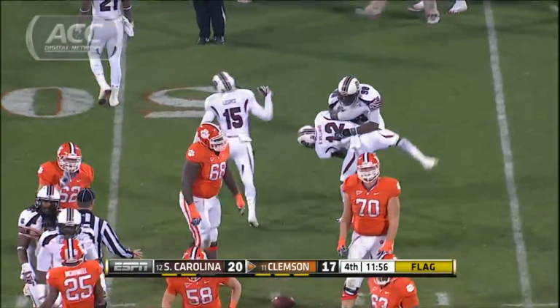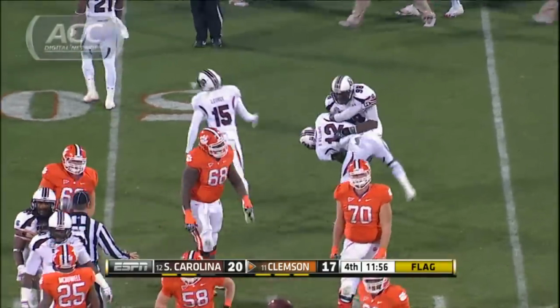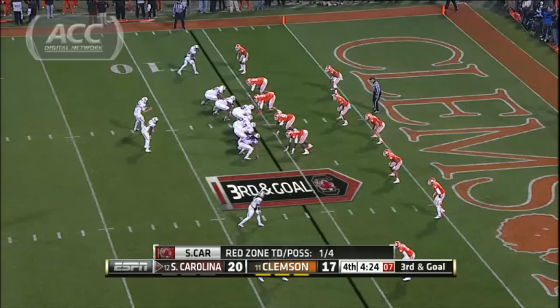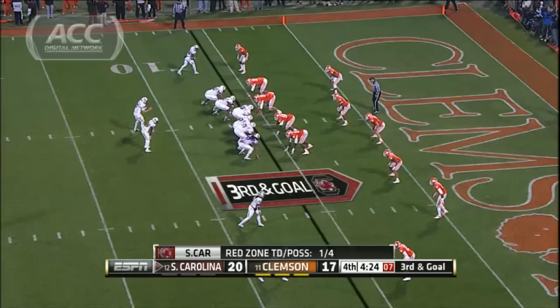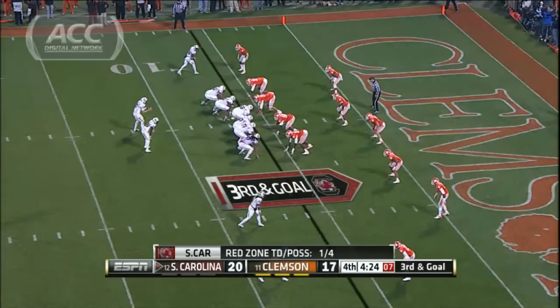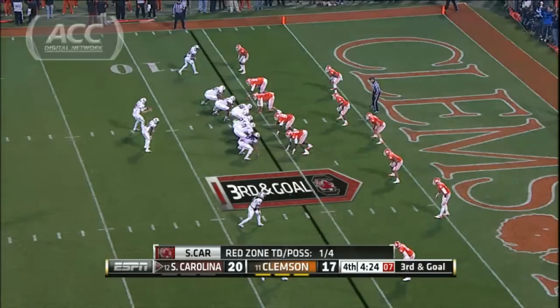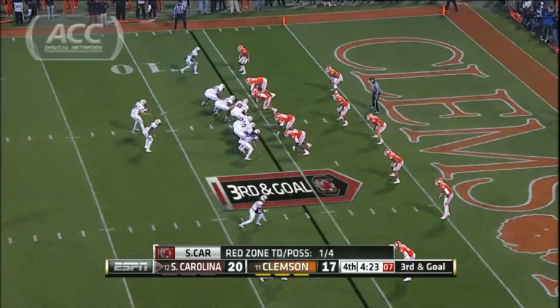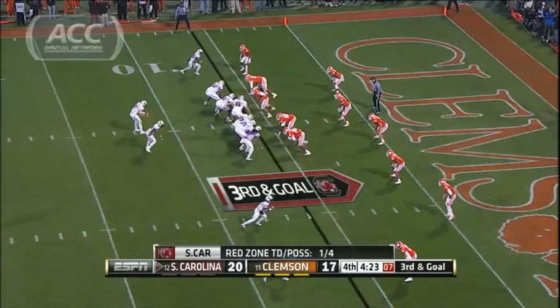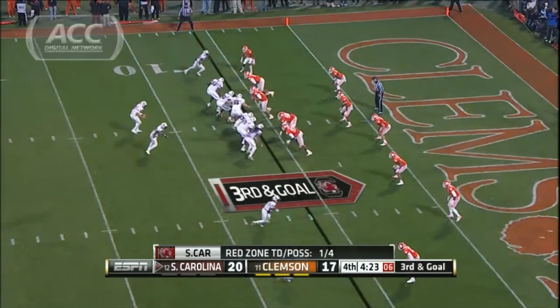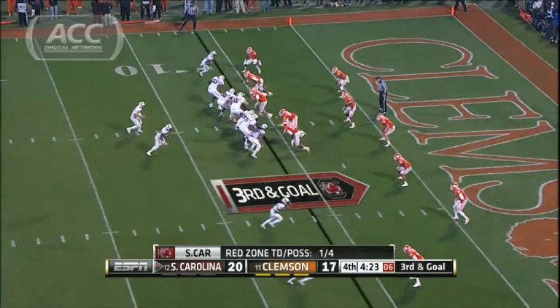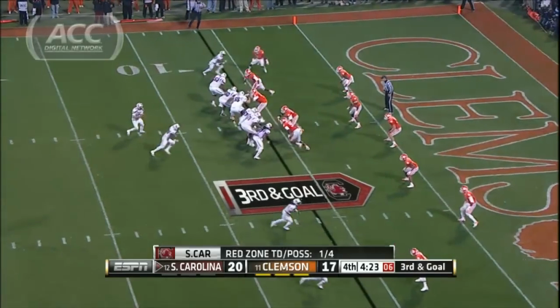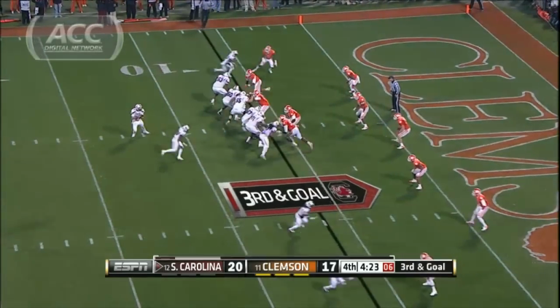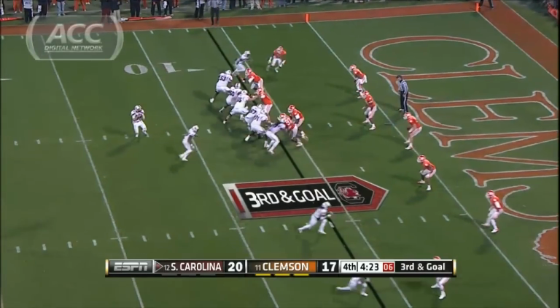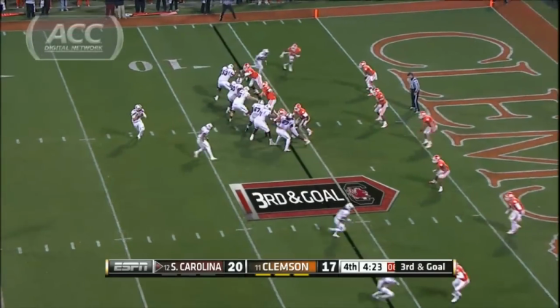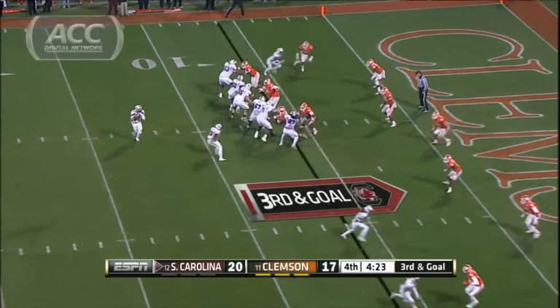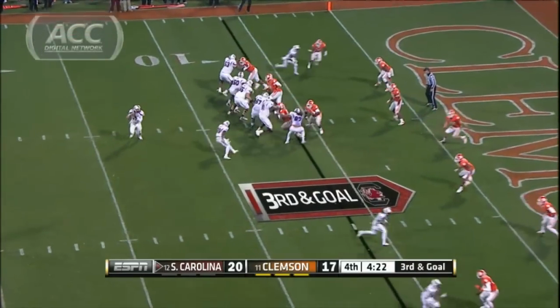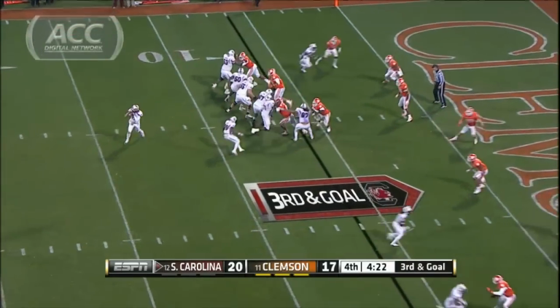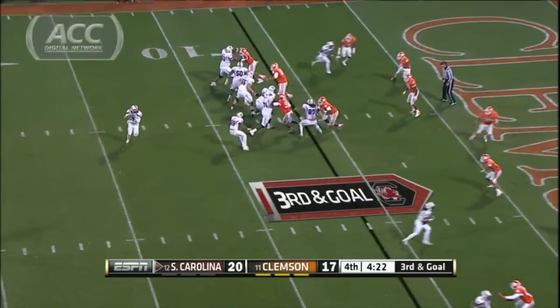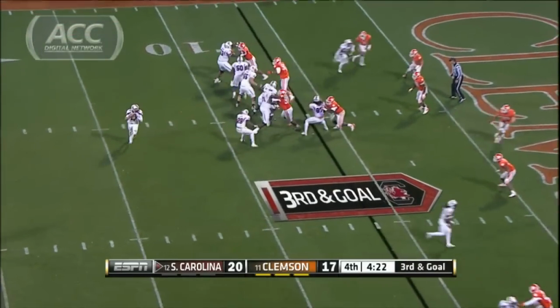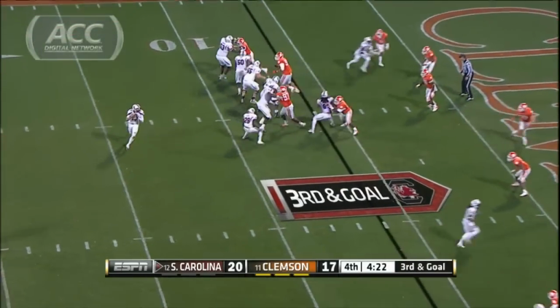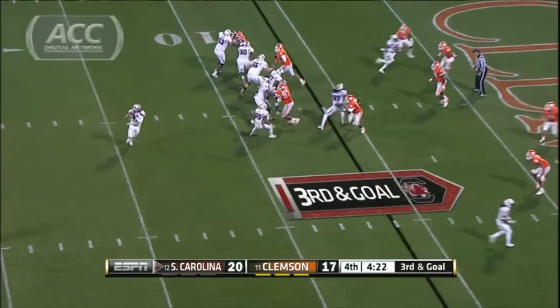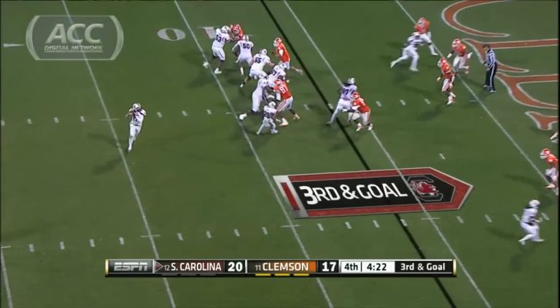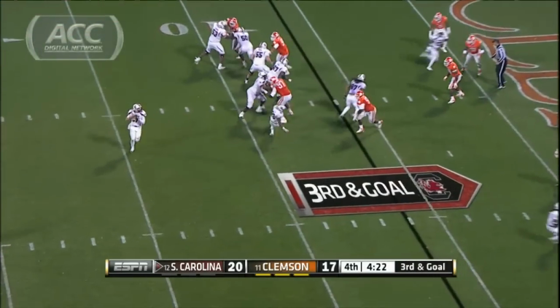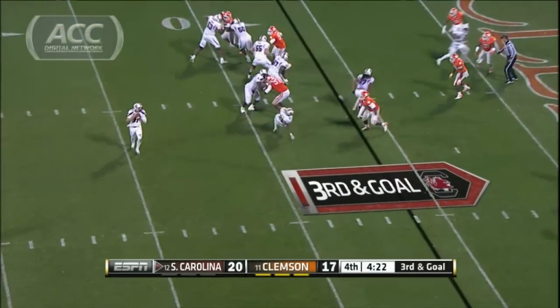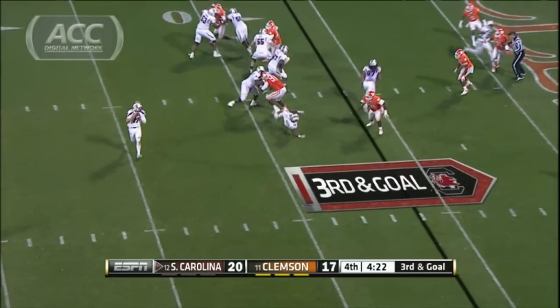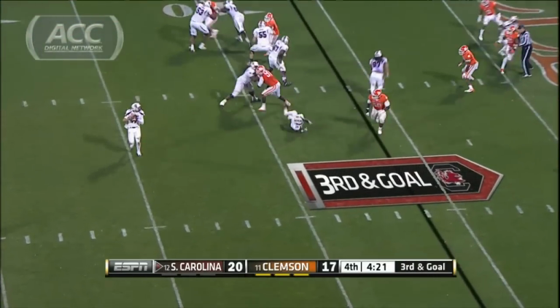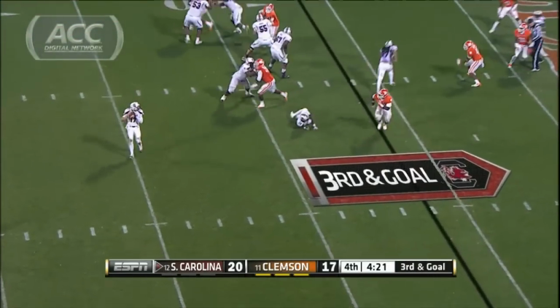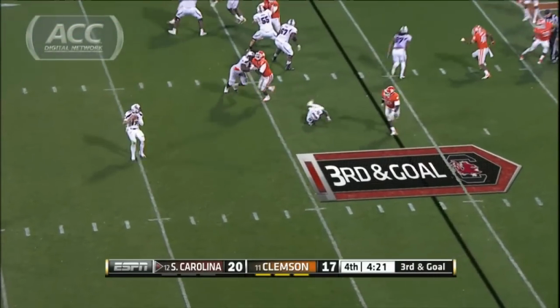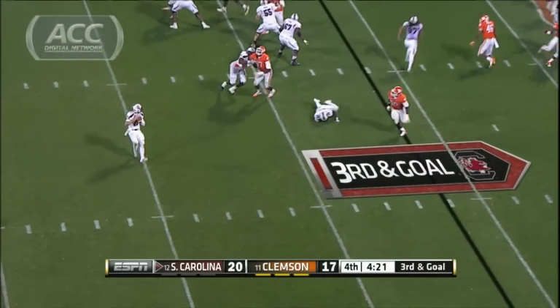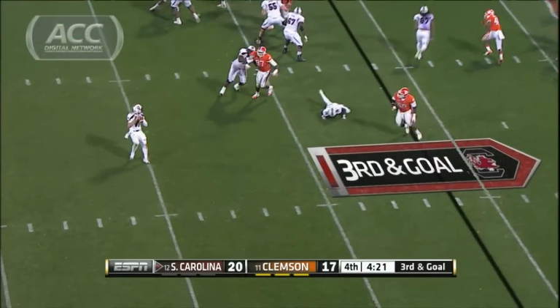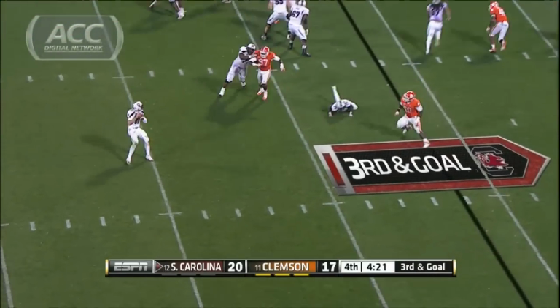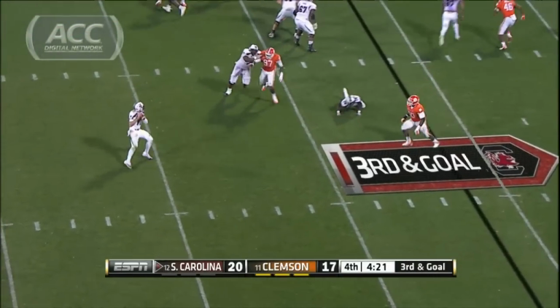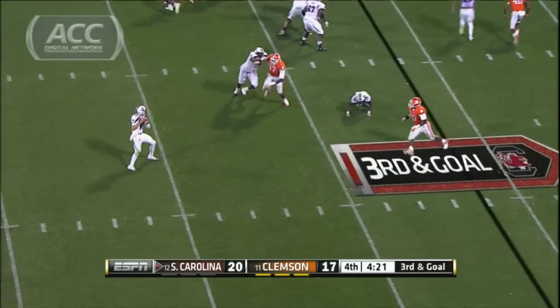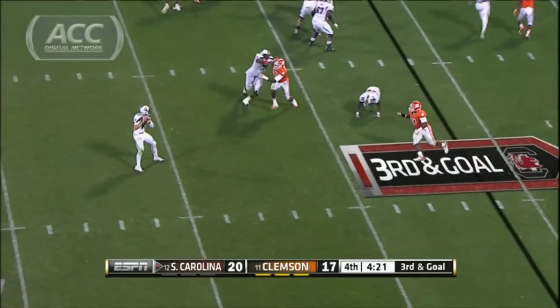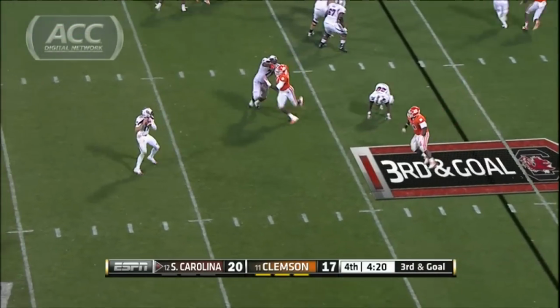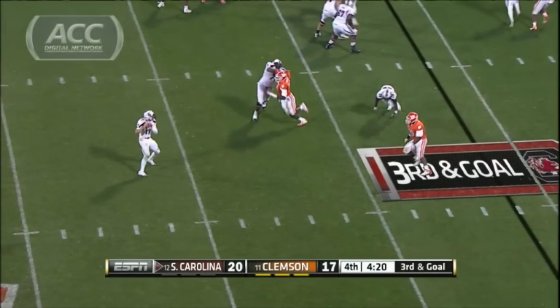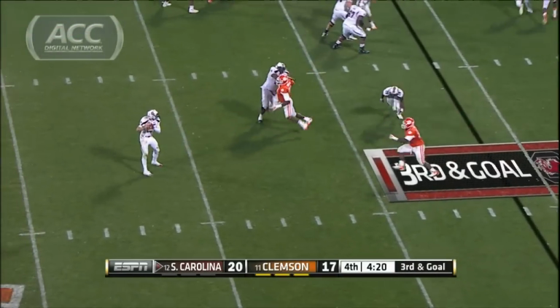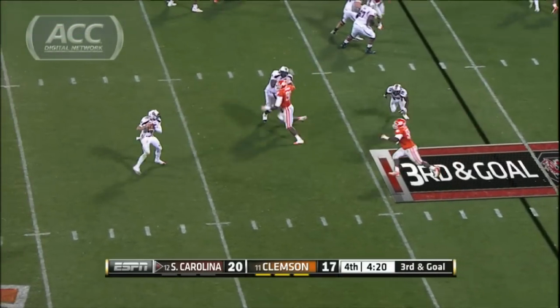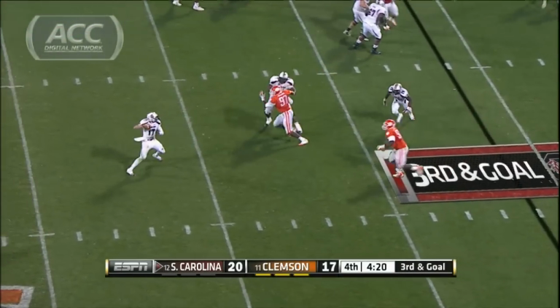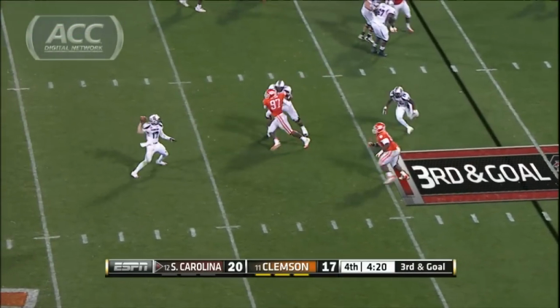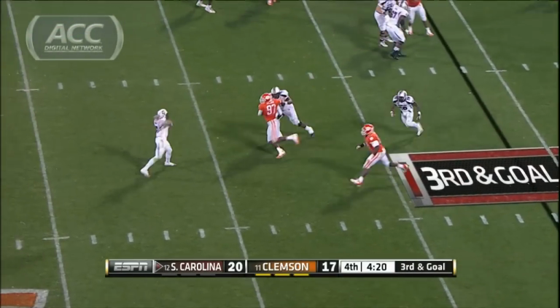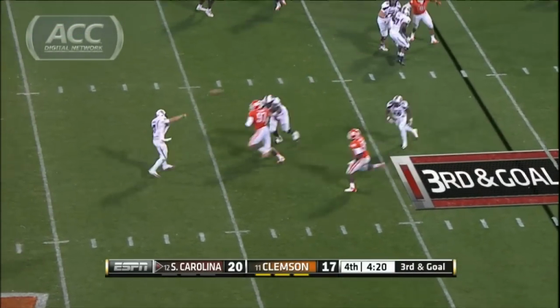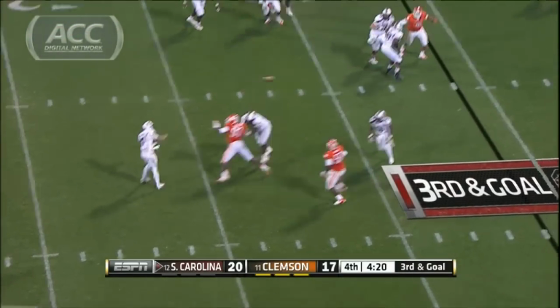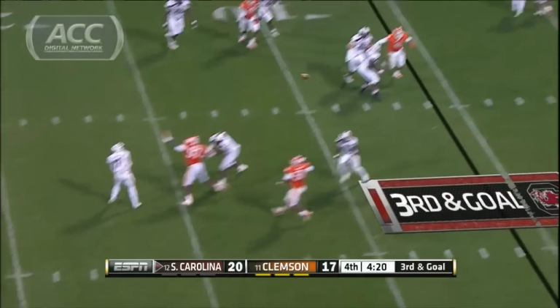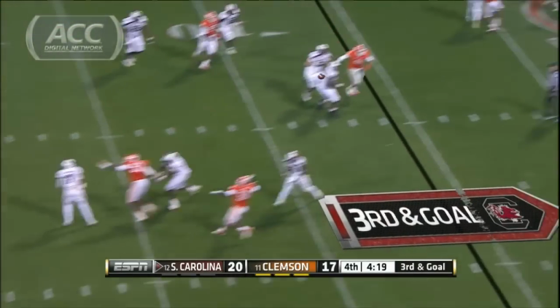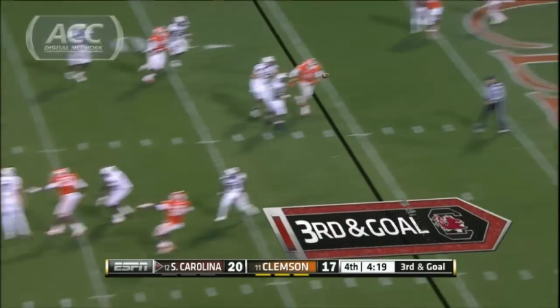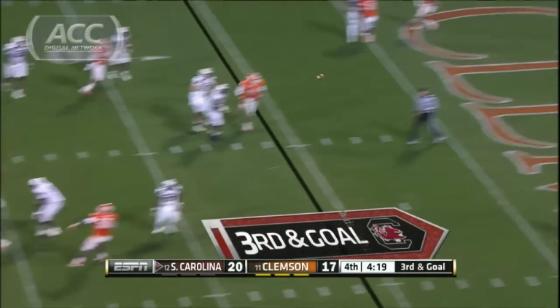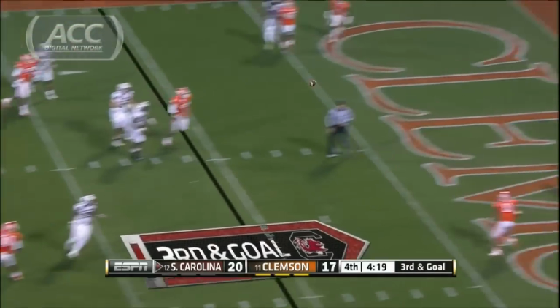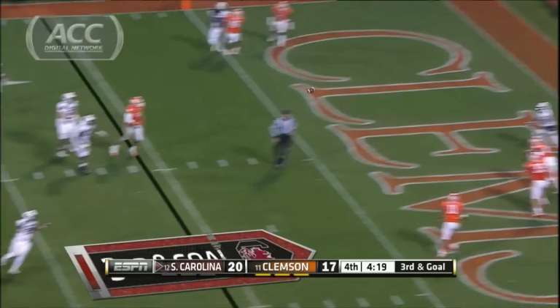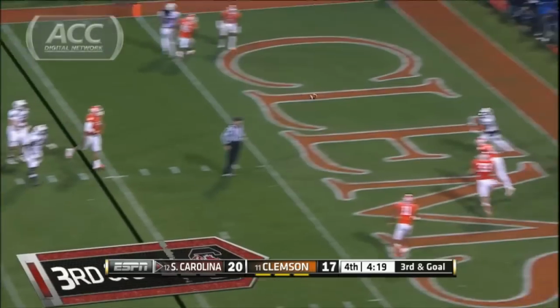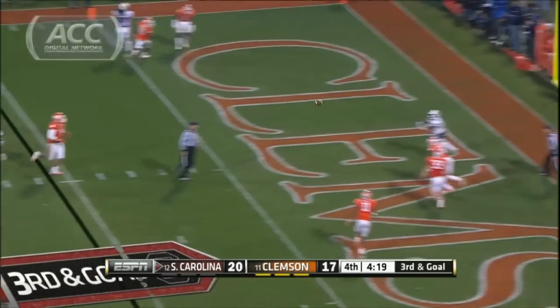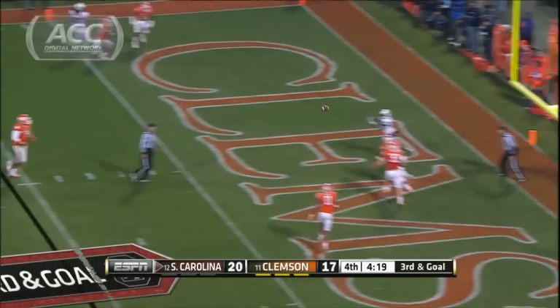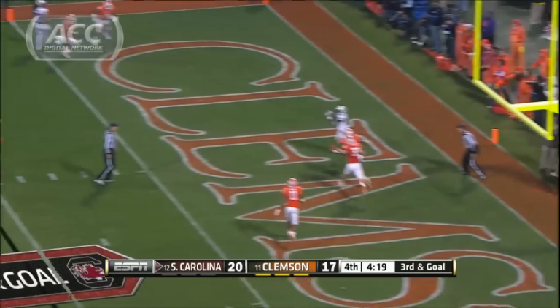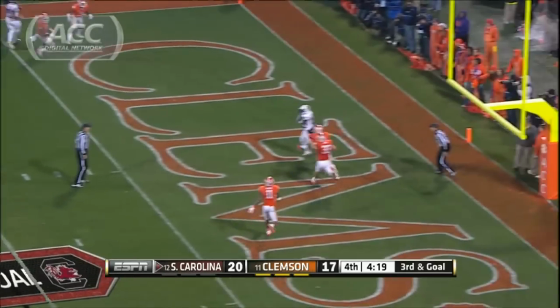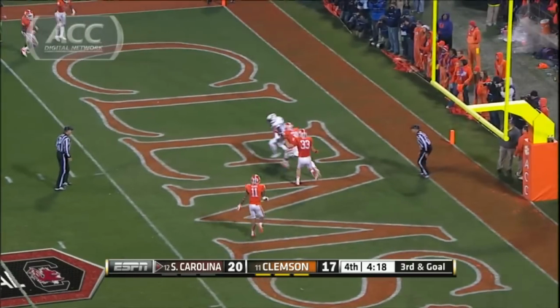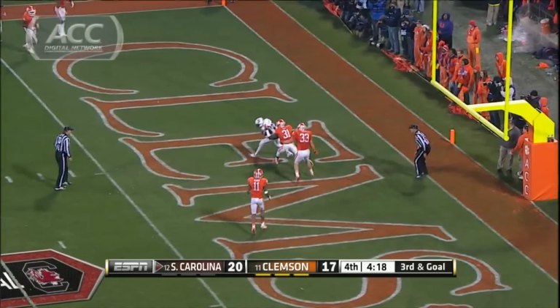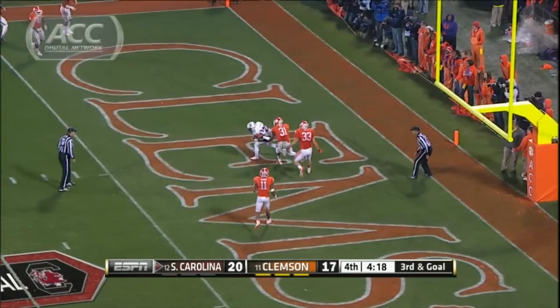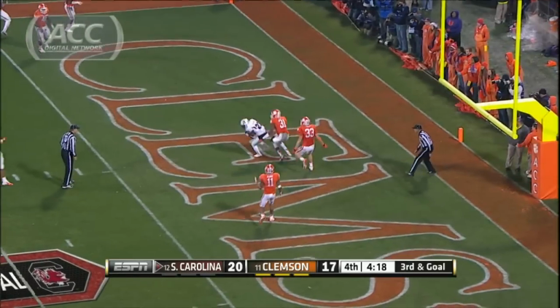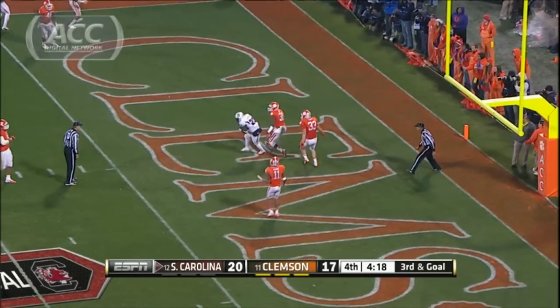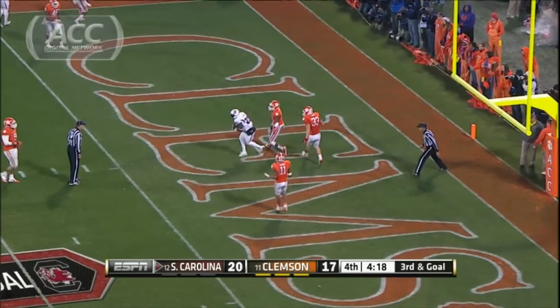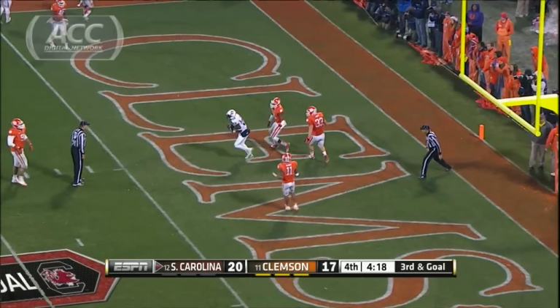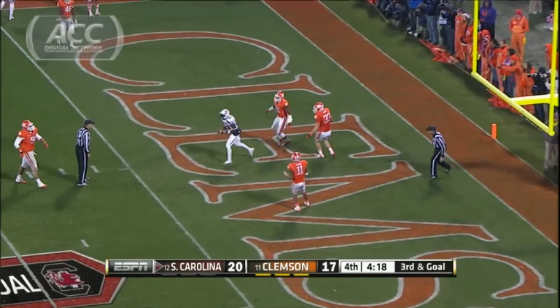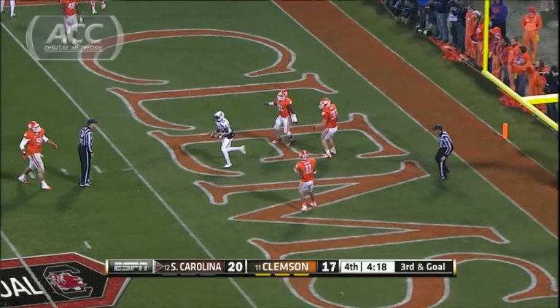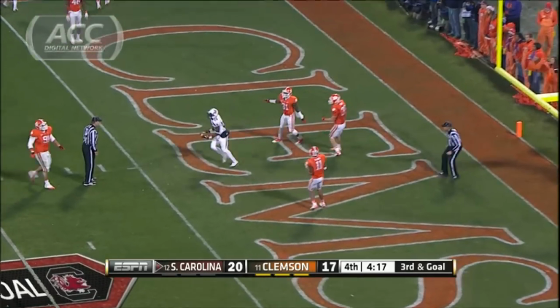The Gamecocks threatening to score. Thompson to Bruce Ellington — touchdown. That puts it away for South Carolina.